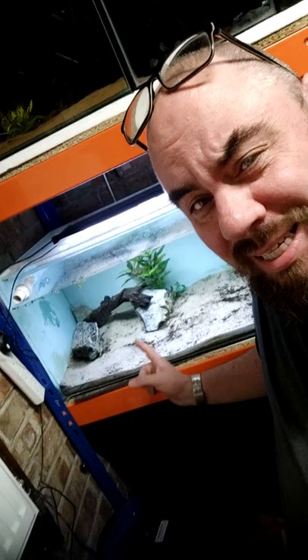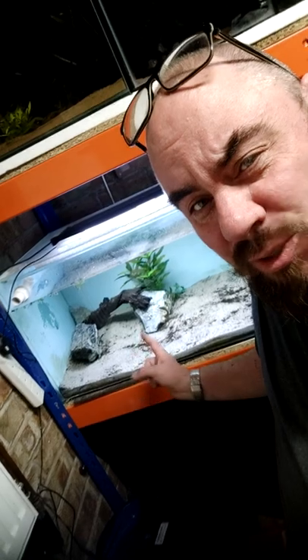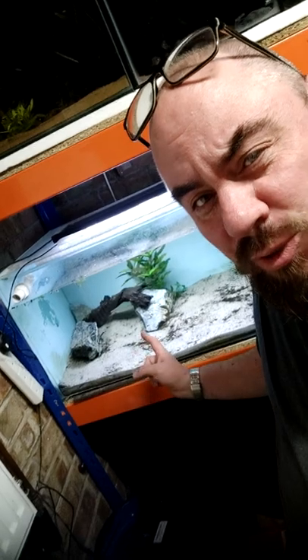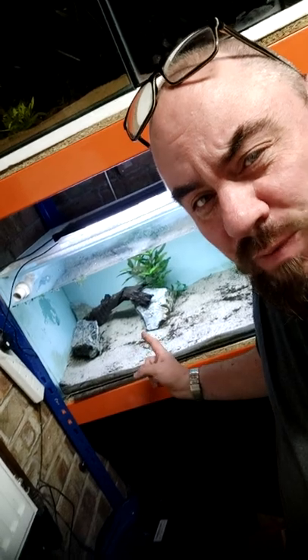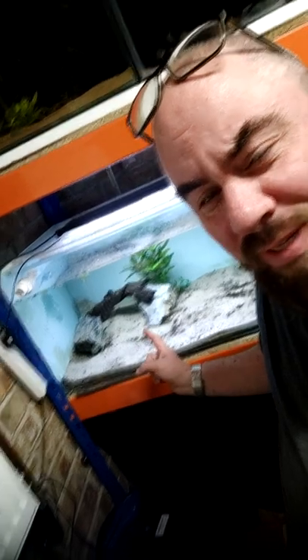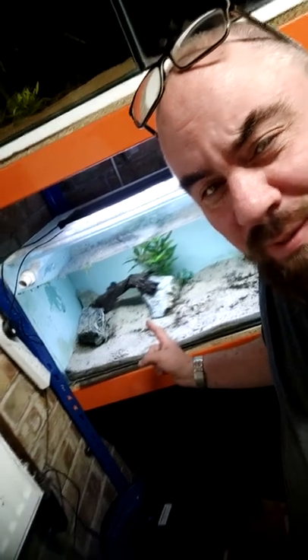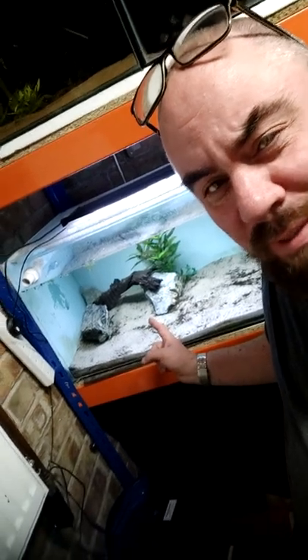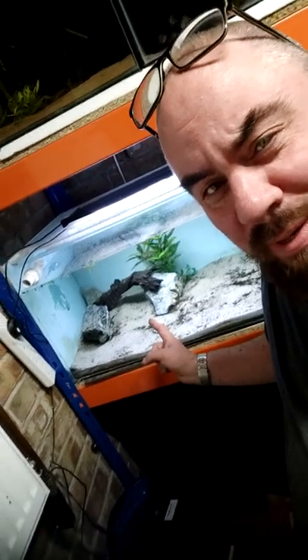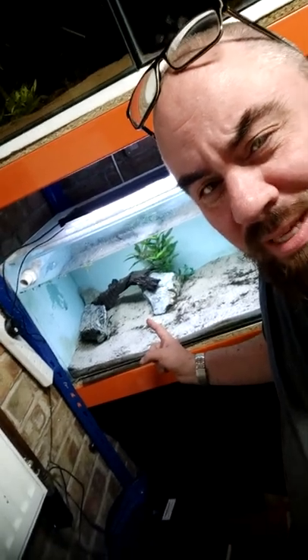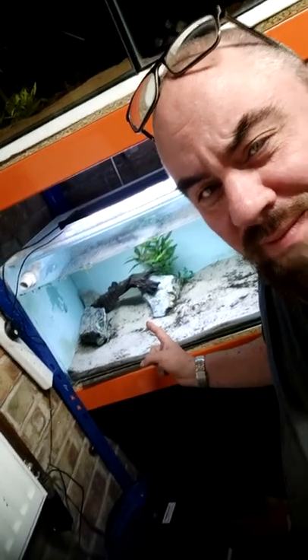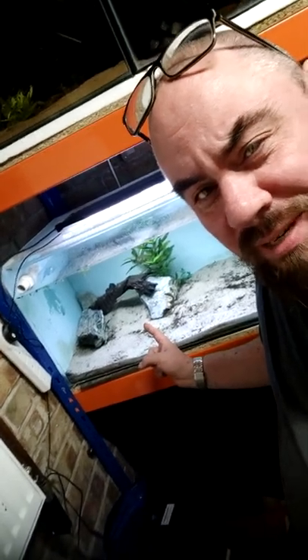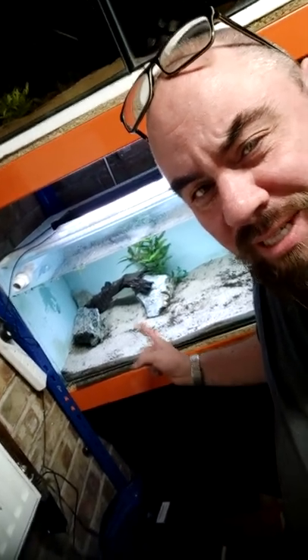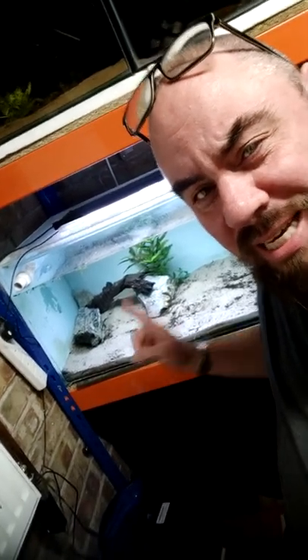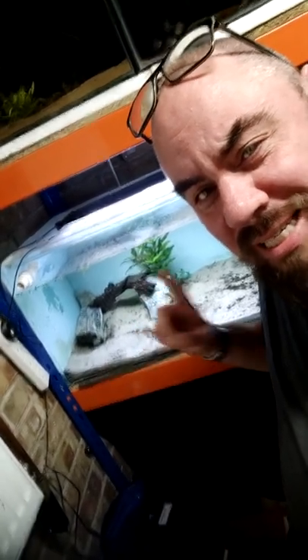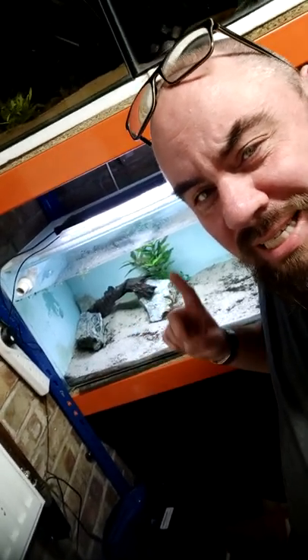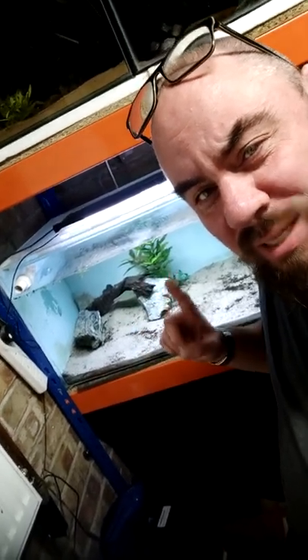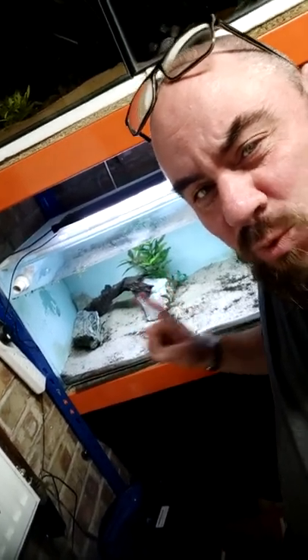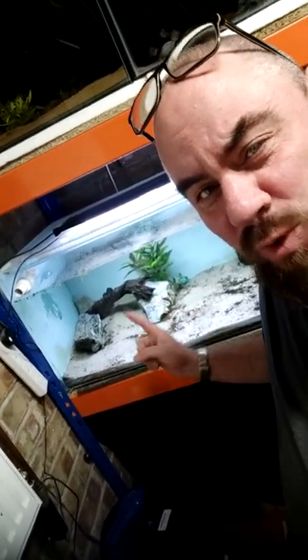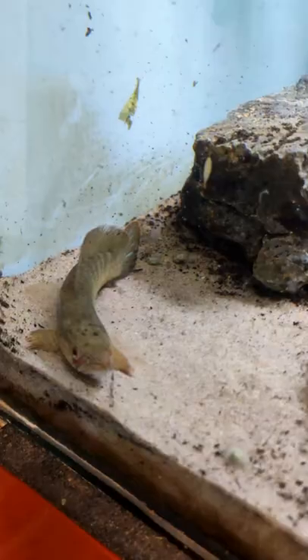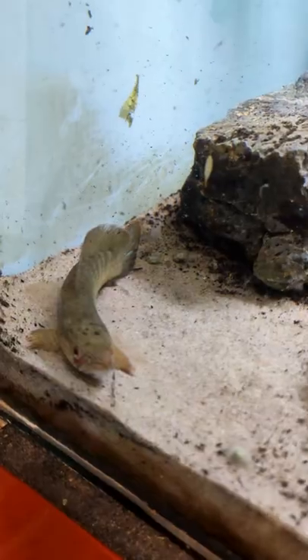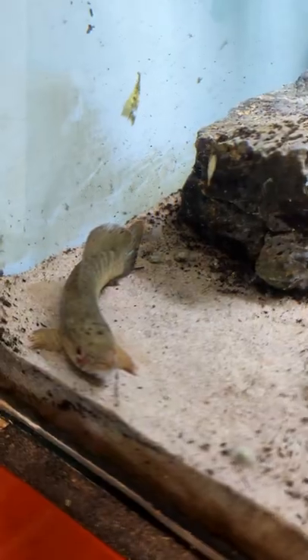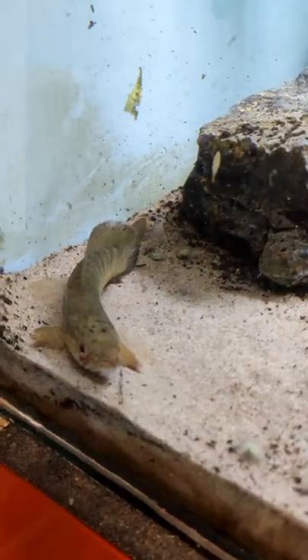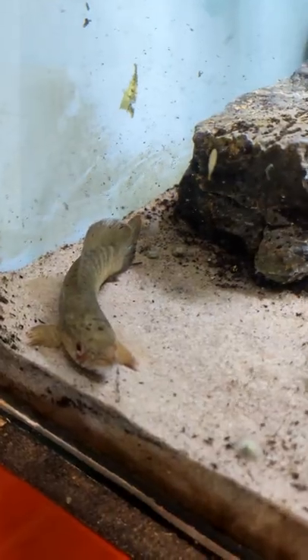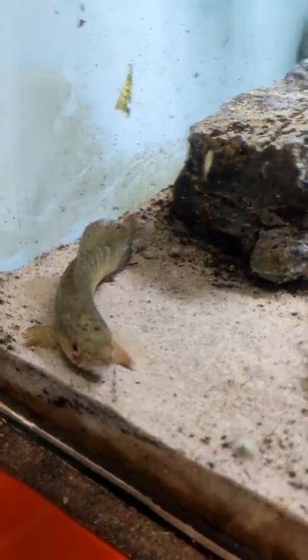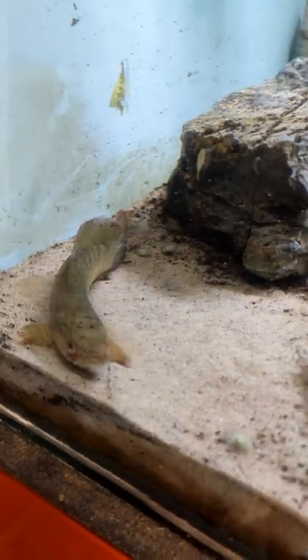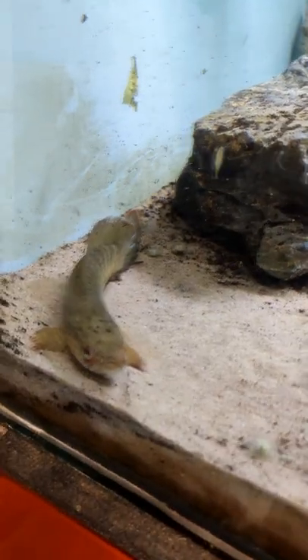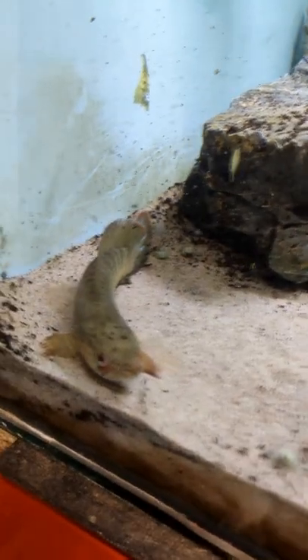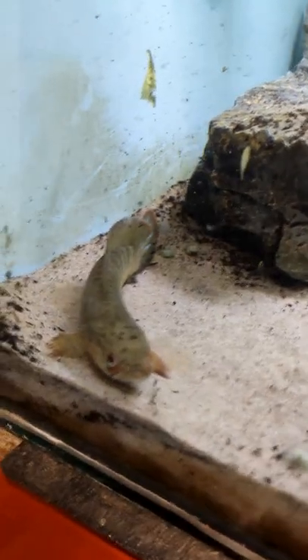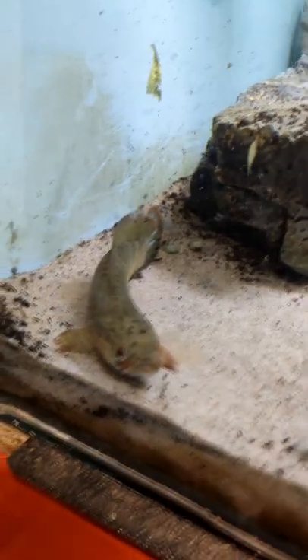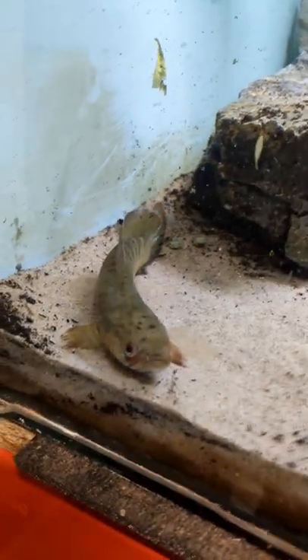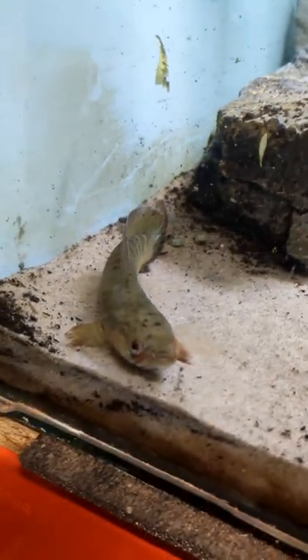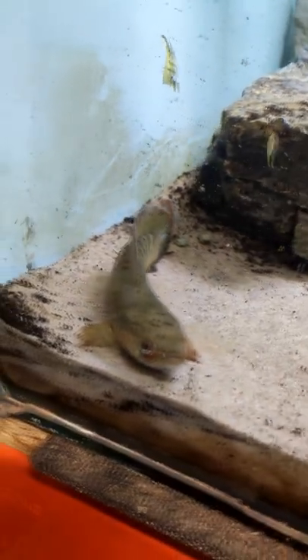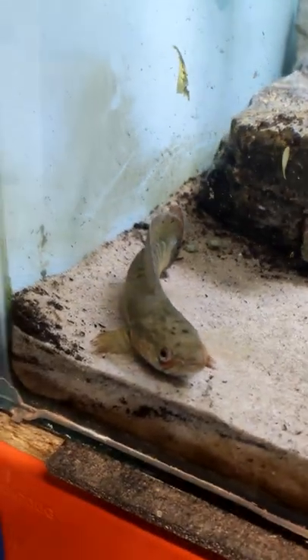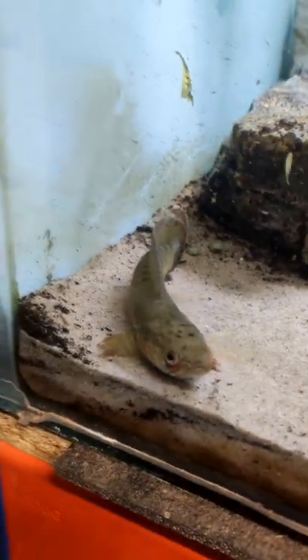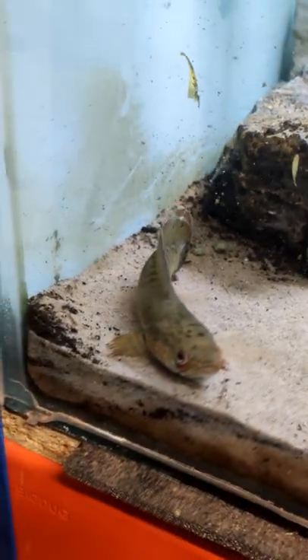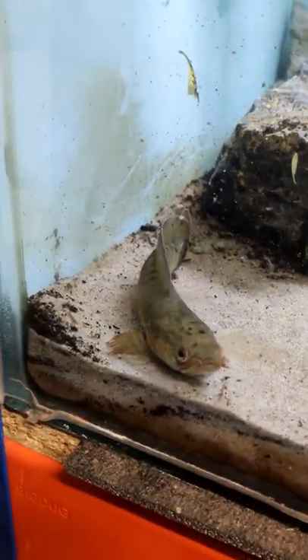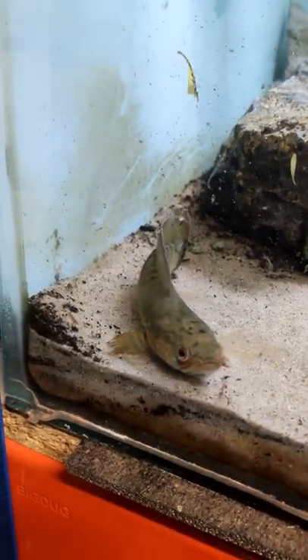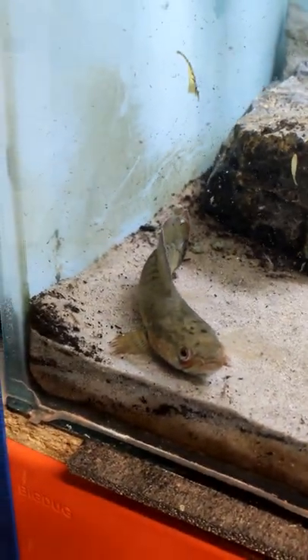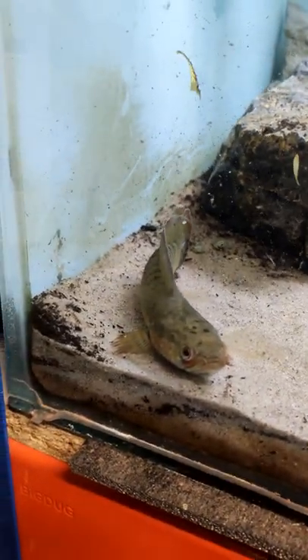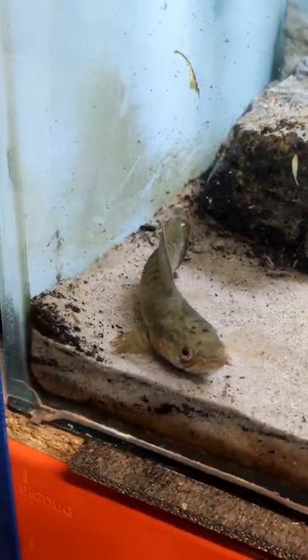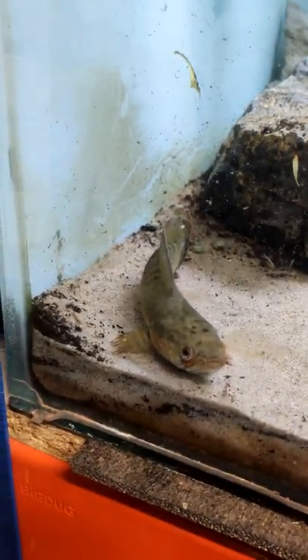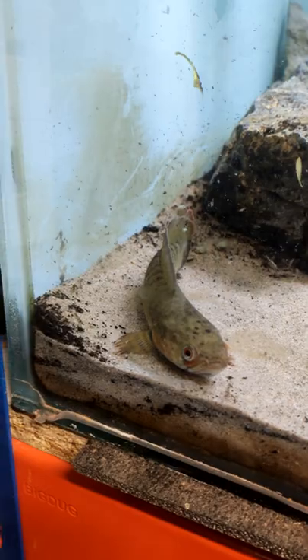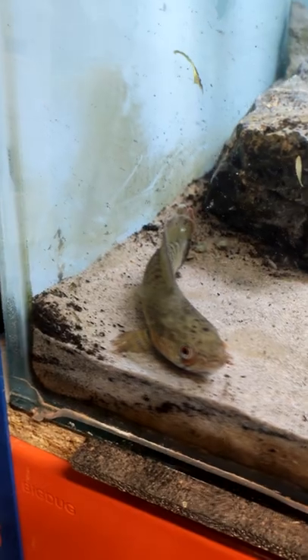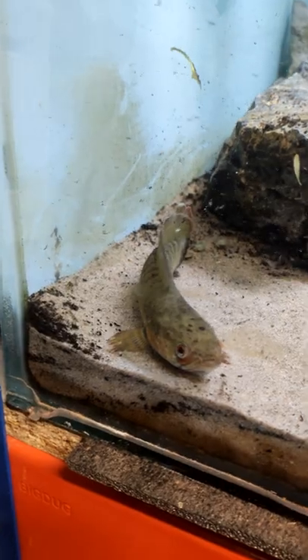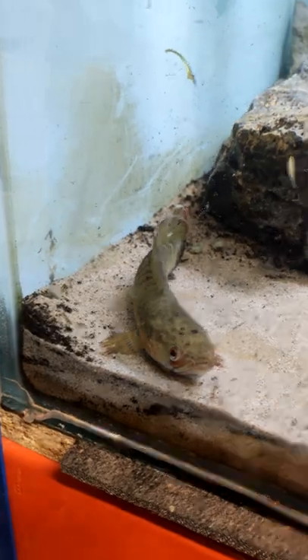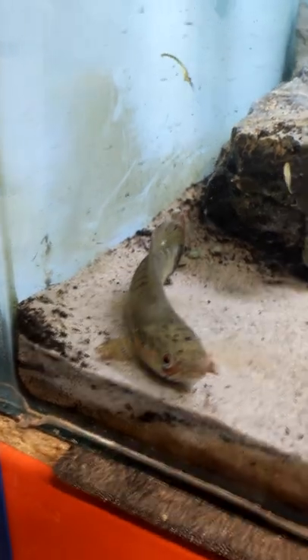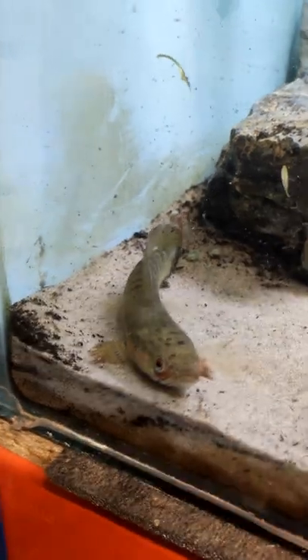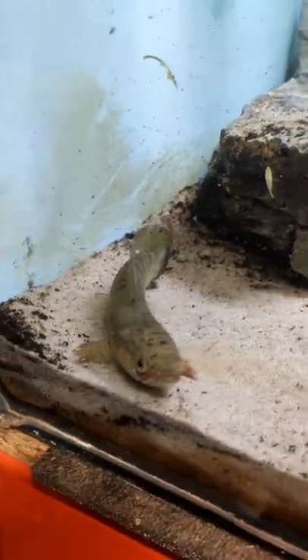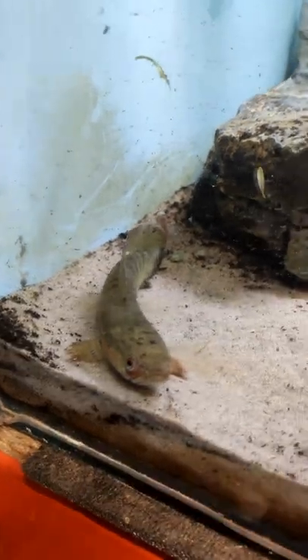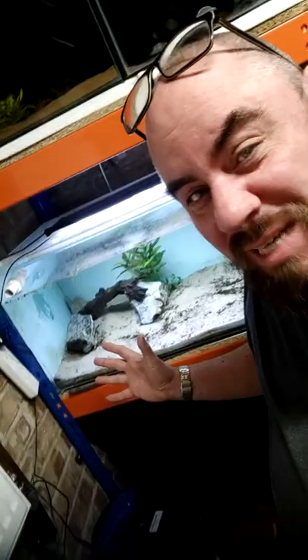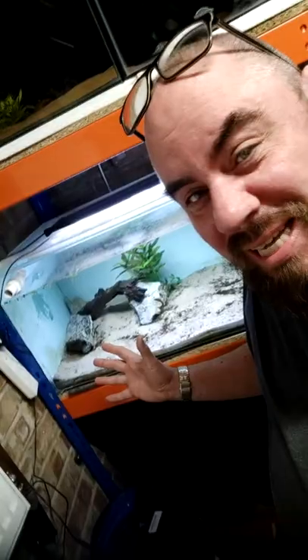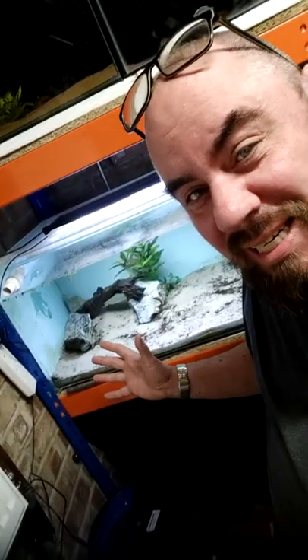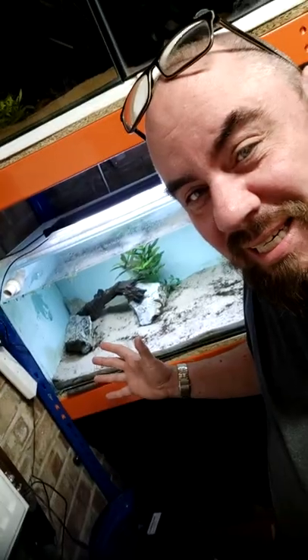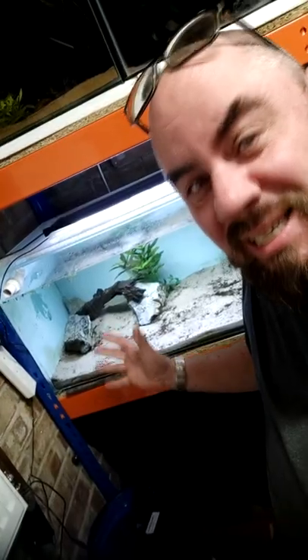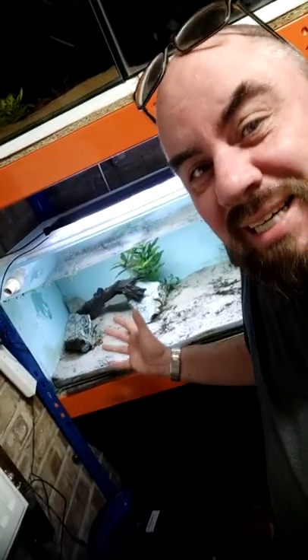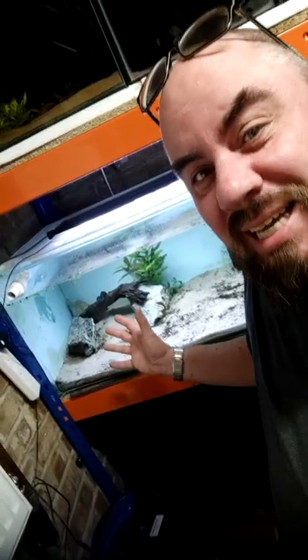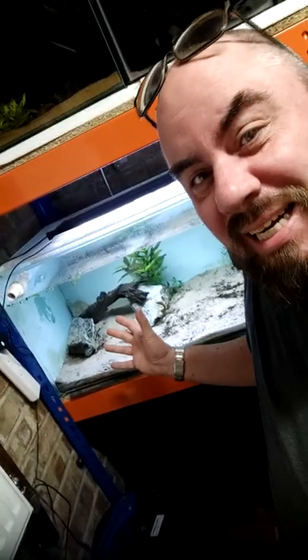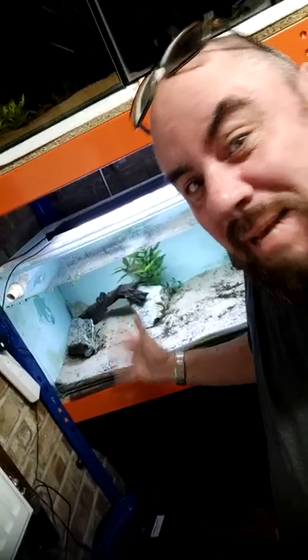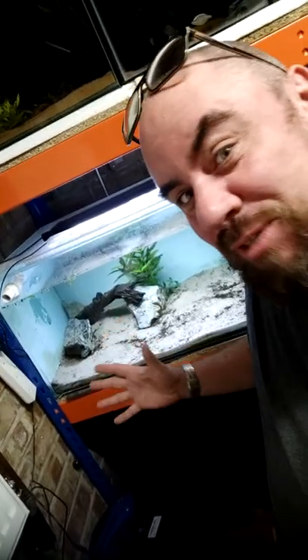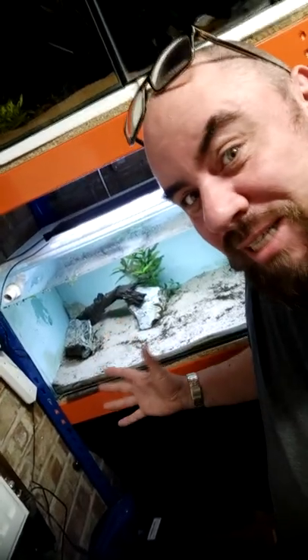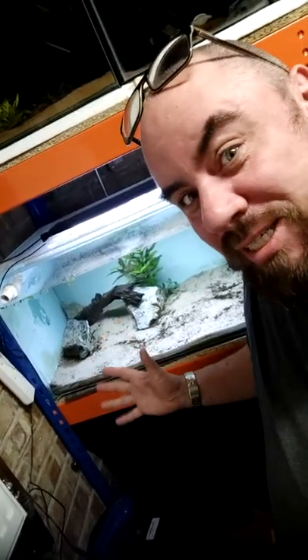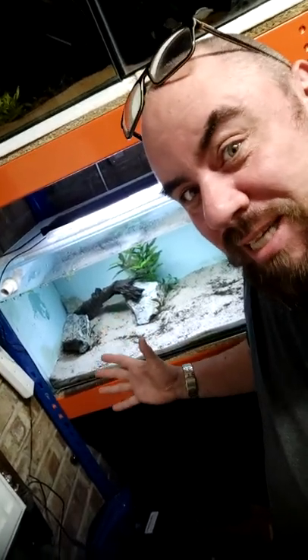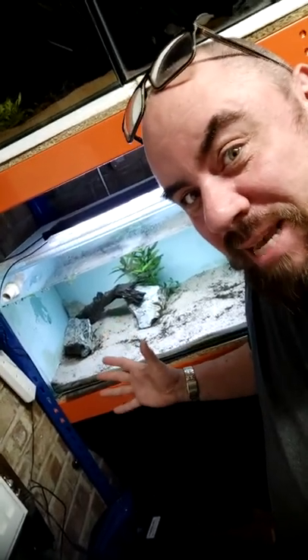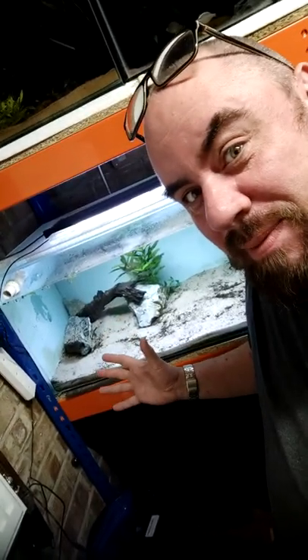My last YouTube video was about this fish — it's a dwarf snakehead. I rescaped the tank because I never saw him. He was always hiding and he kept trying to escape.